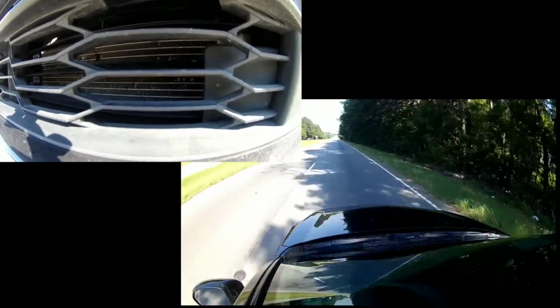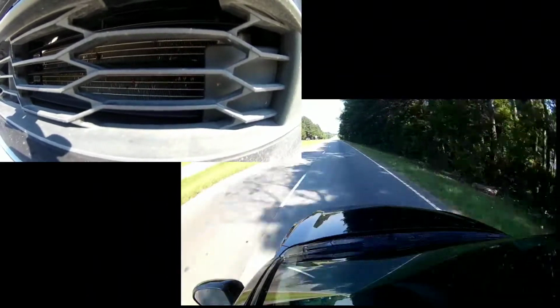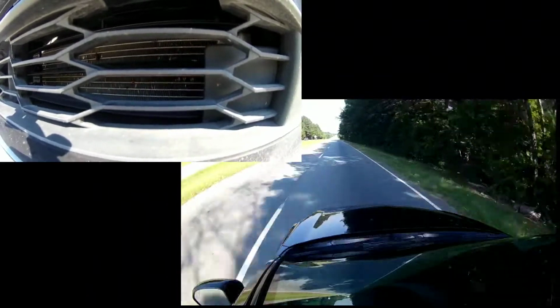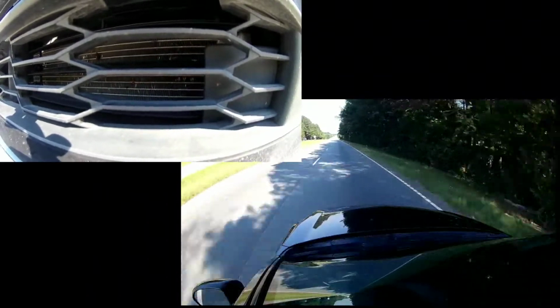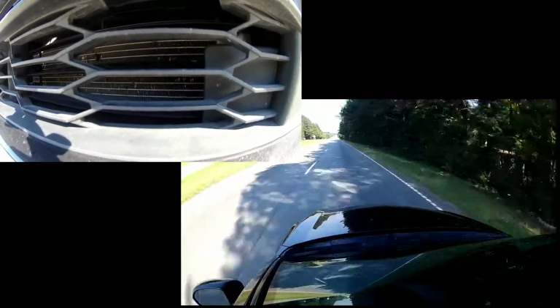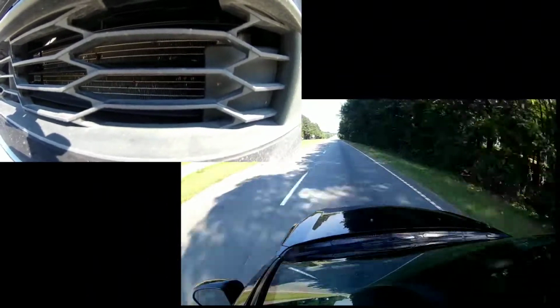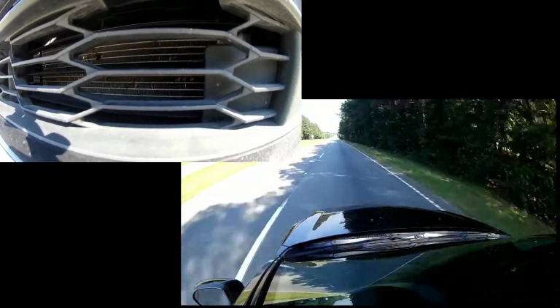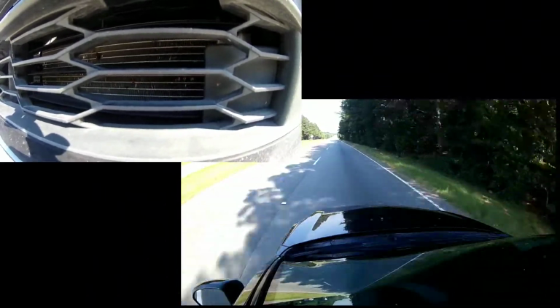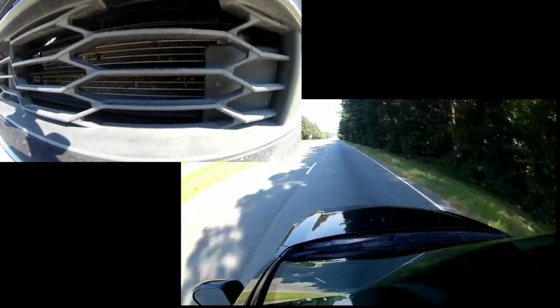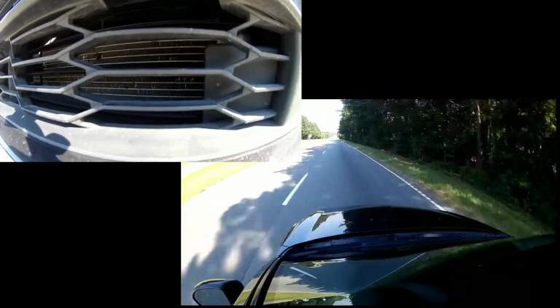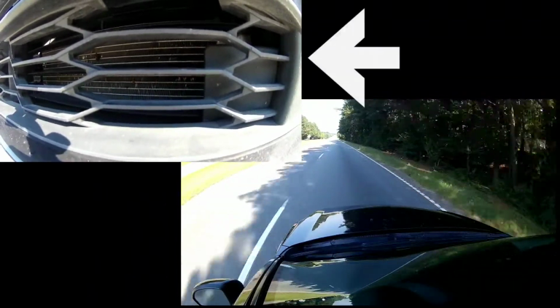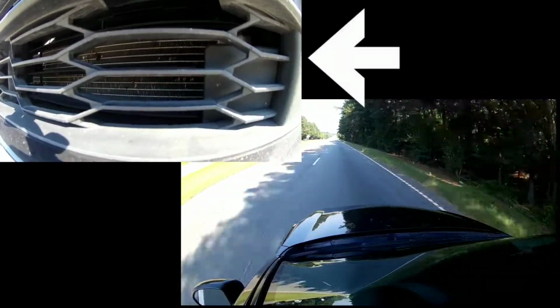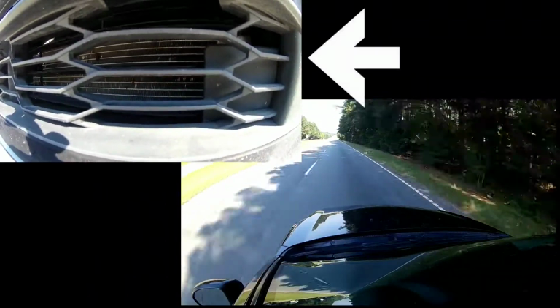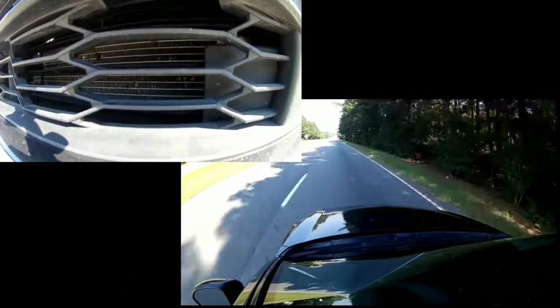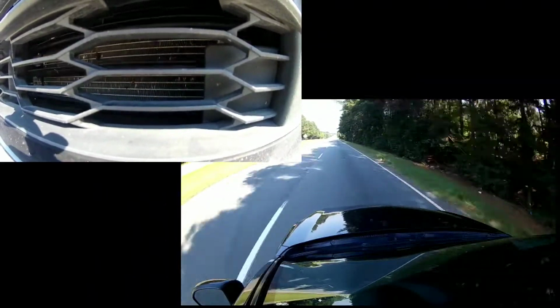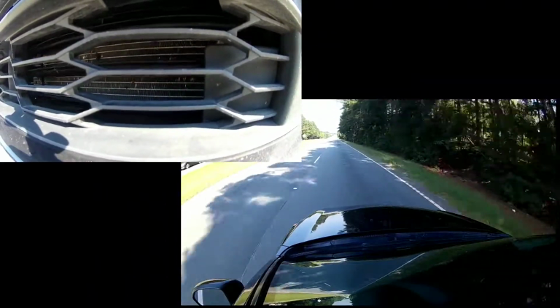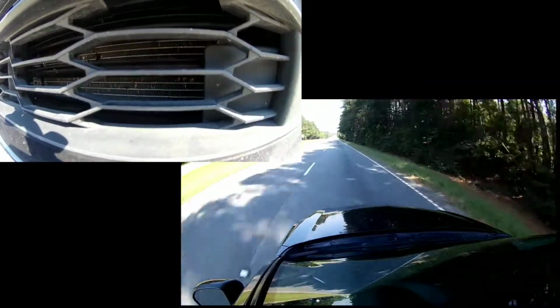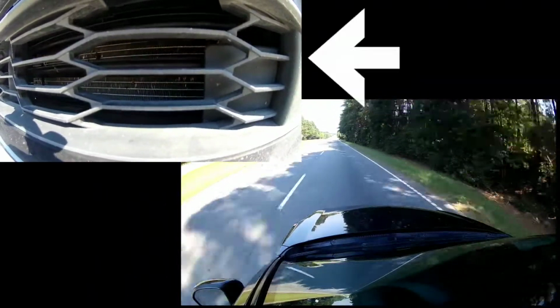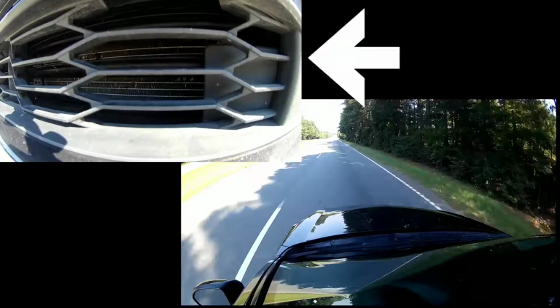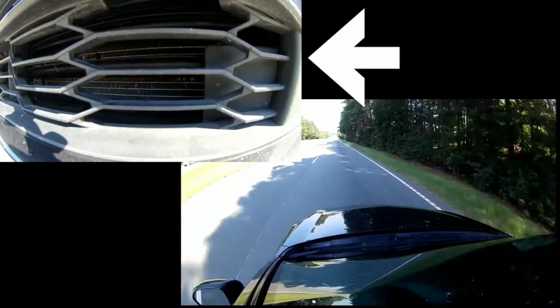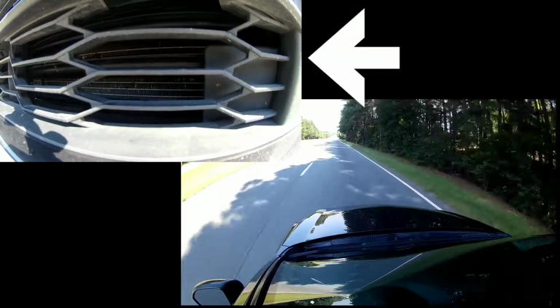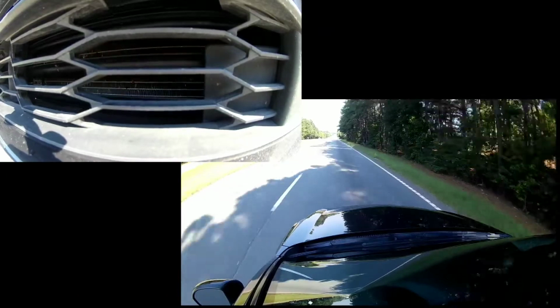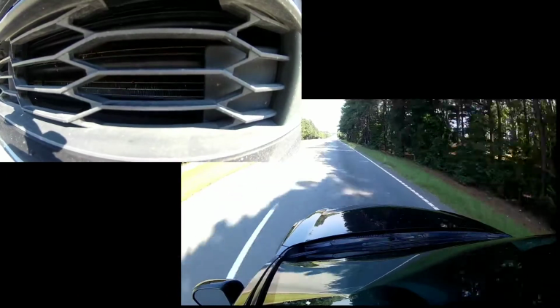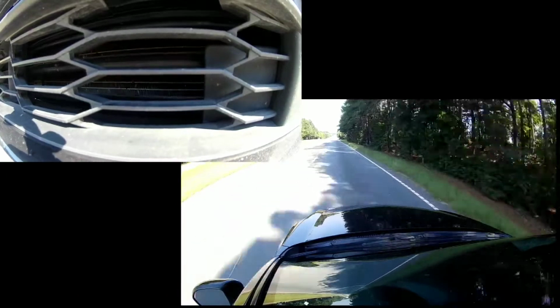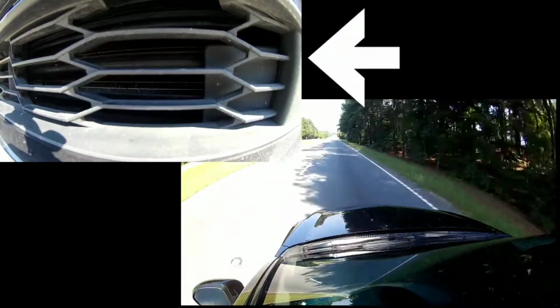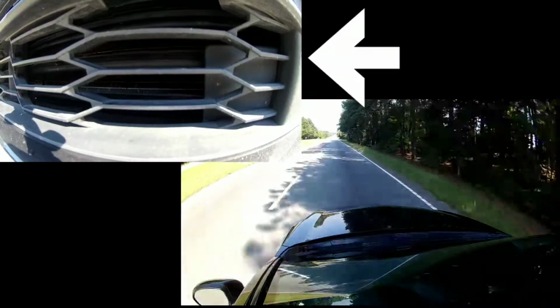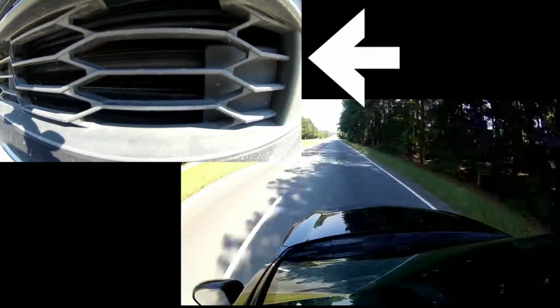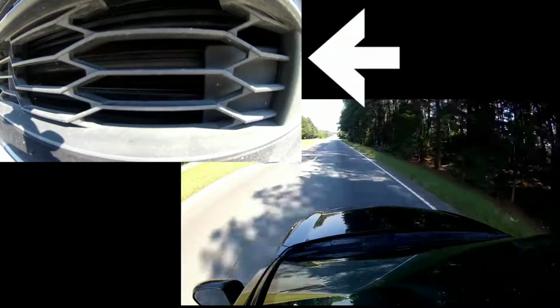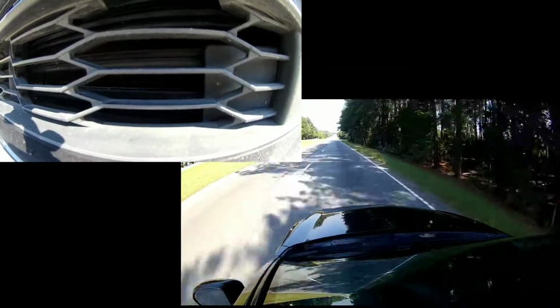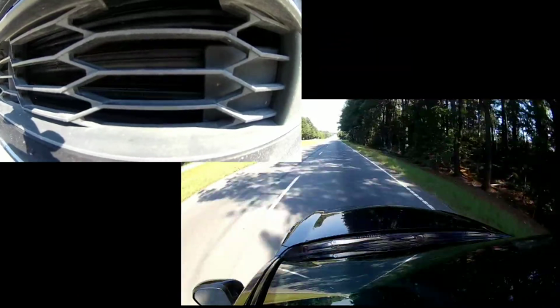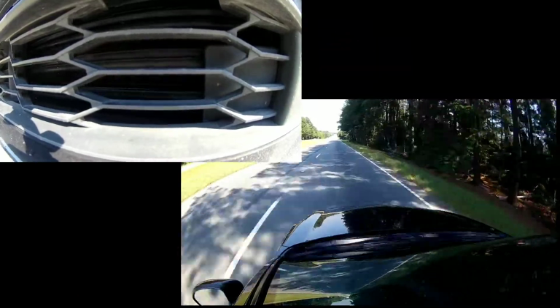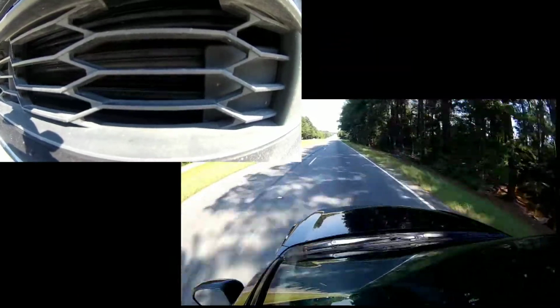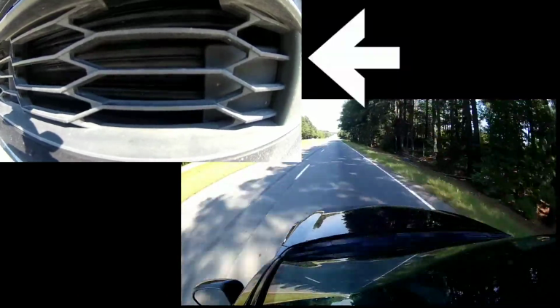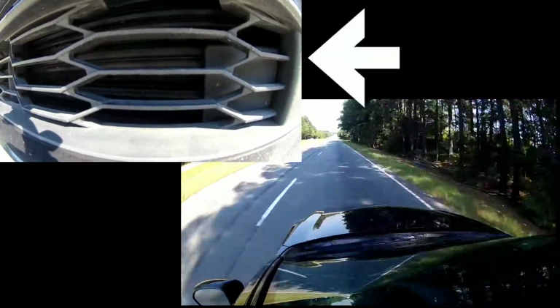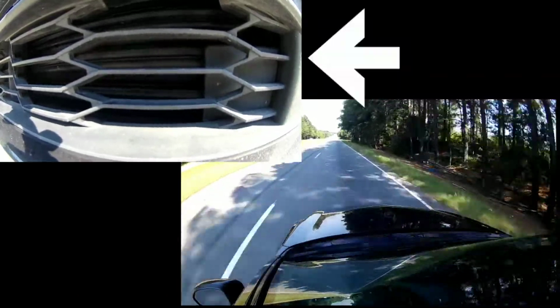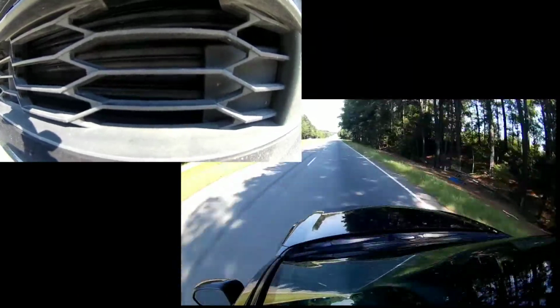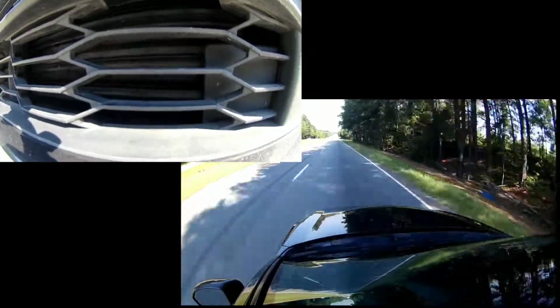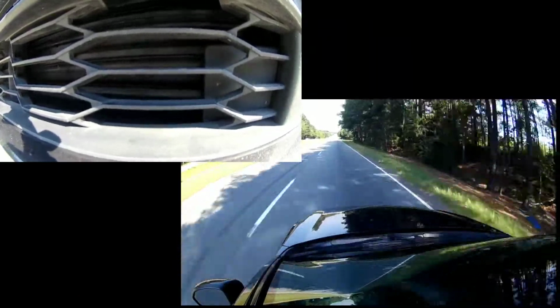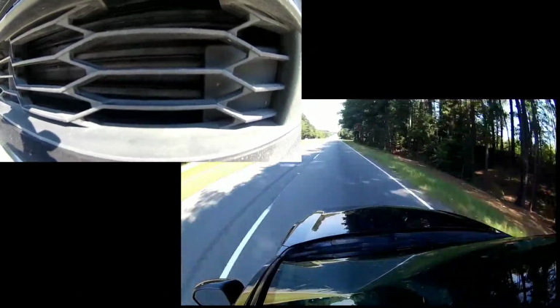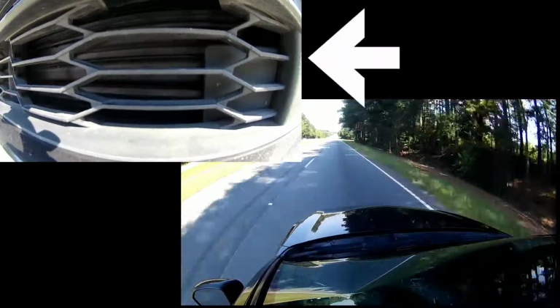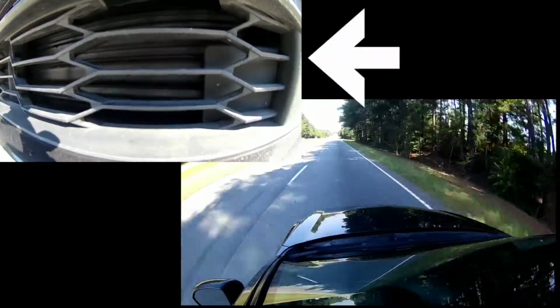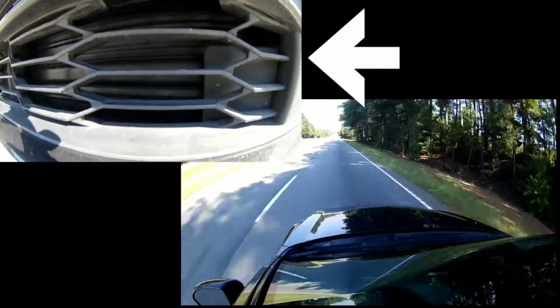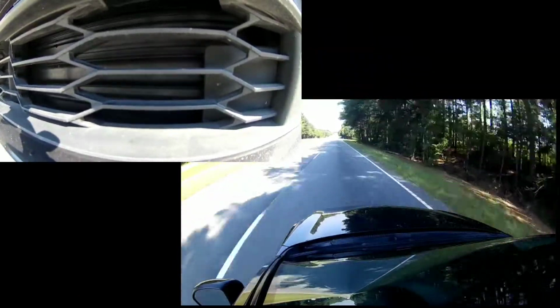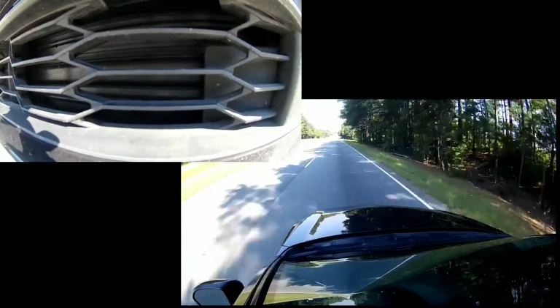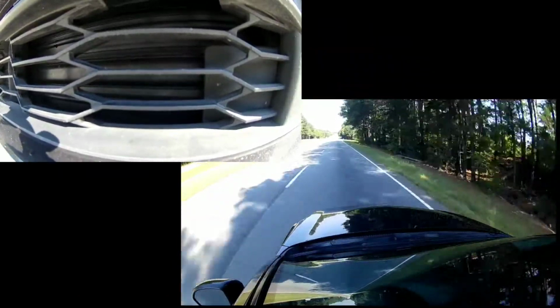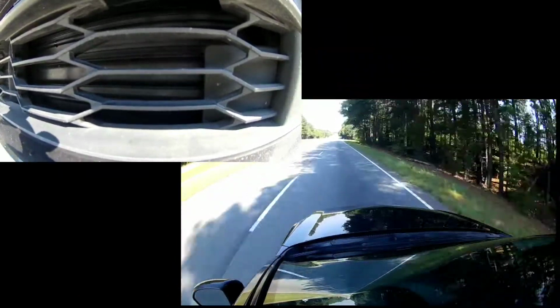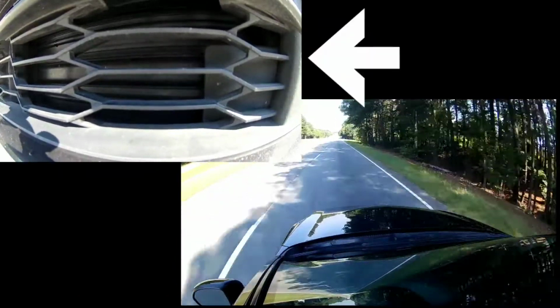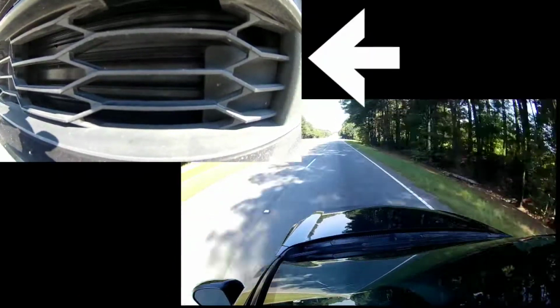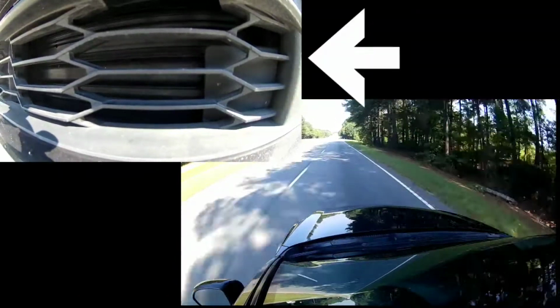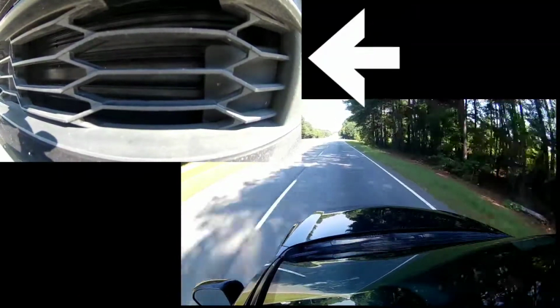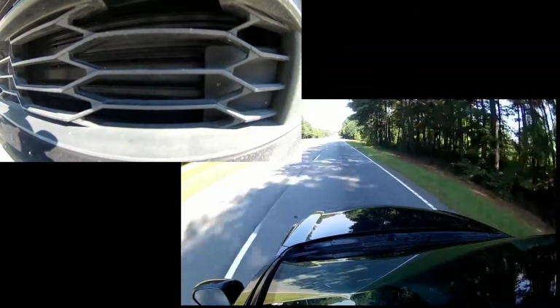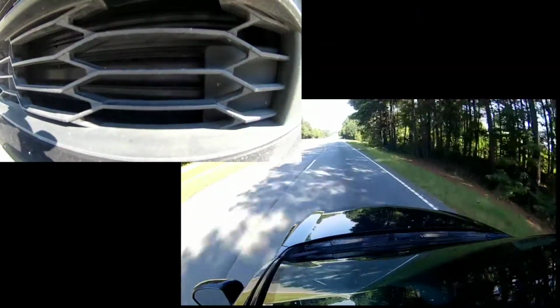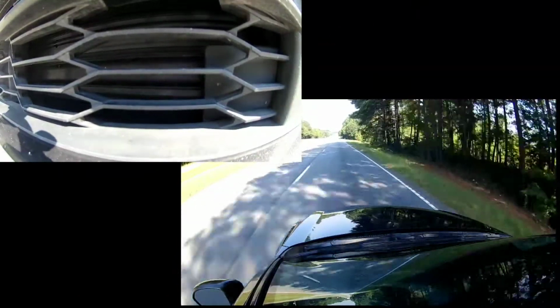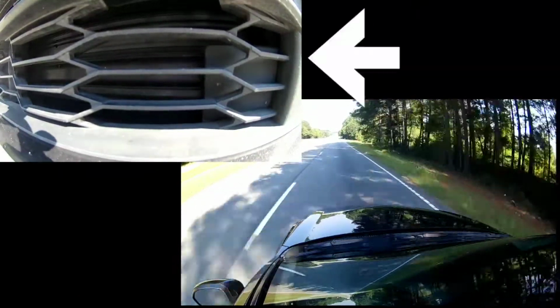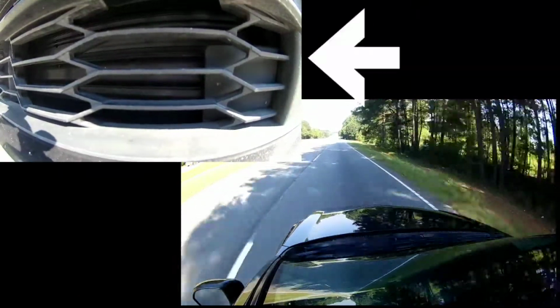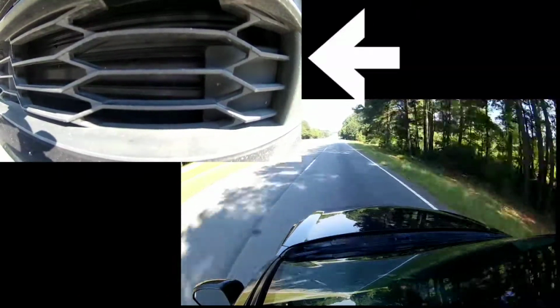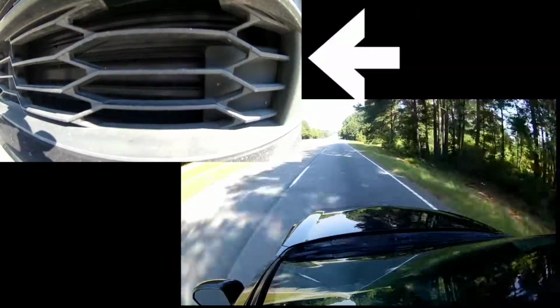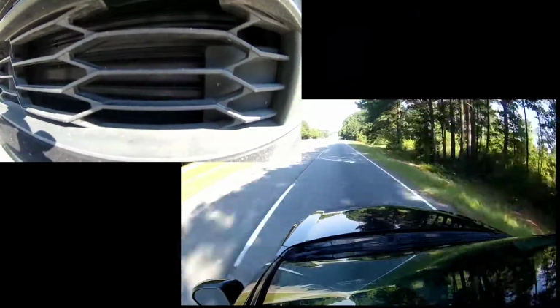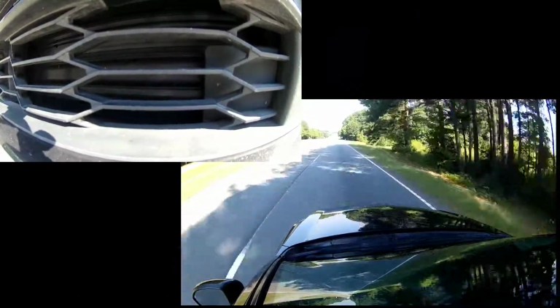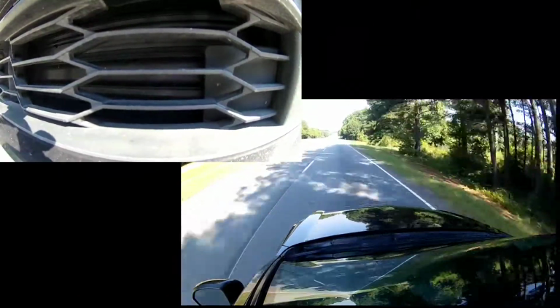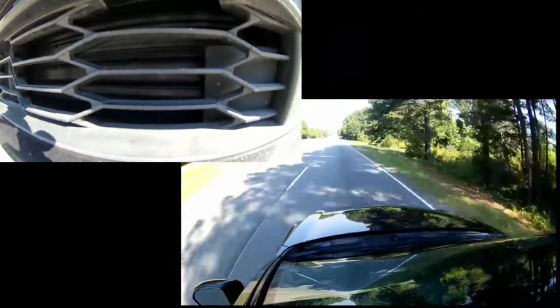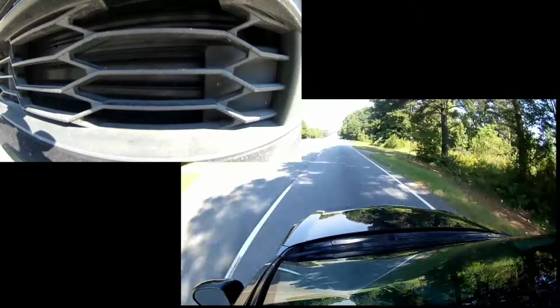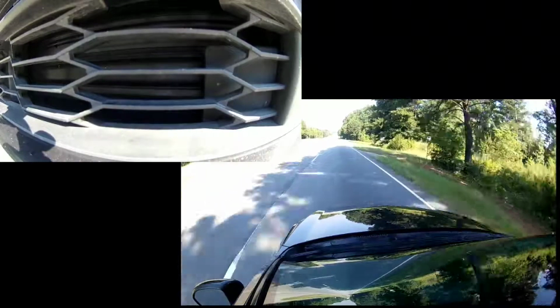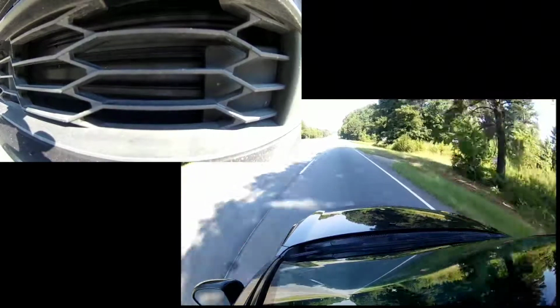As of right now we still see no movement — there we go, they've closed. This is right at 55 miles per hour.